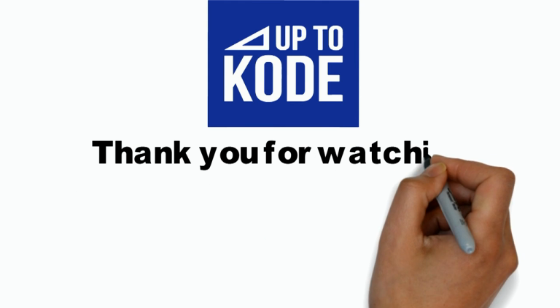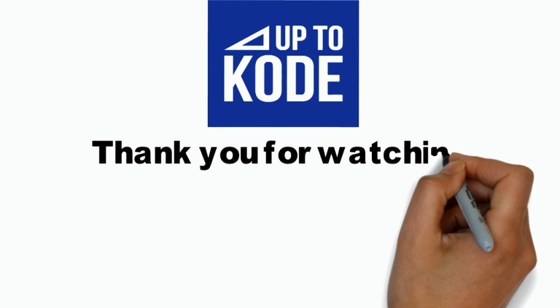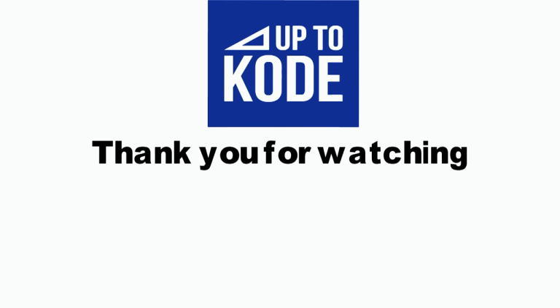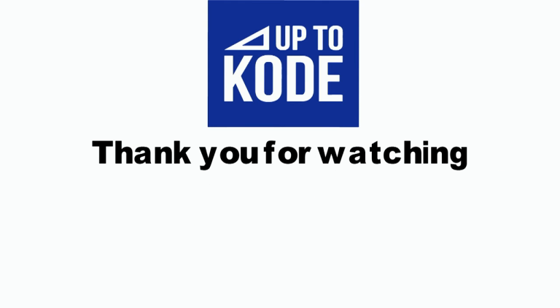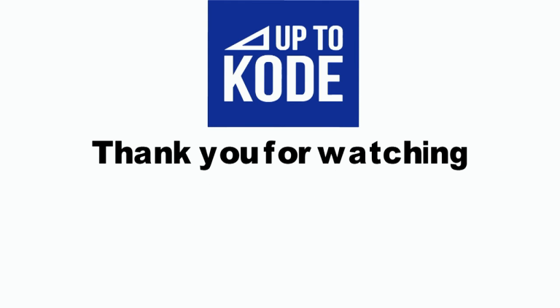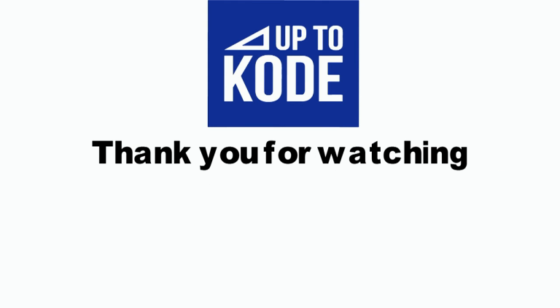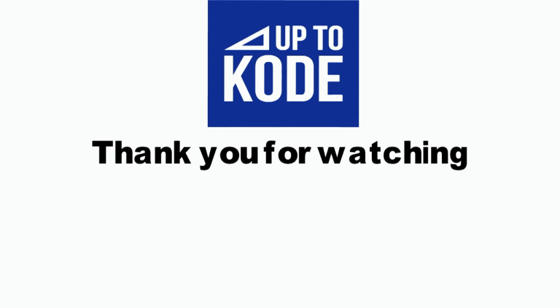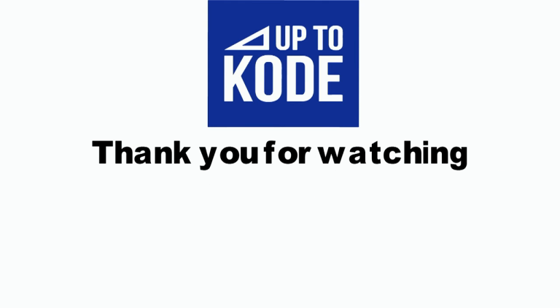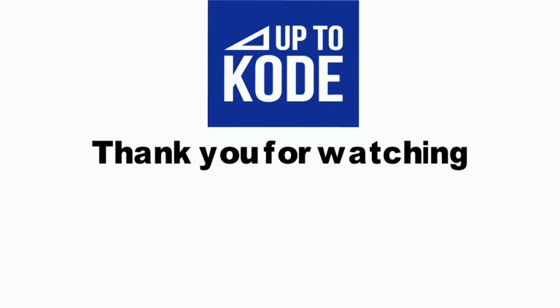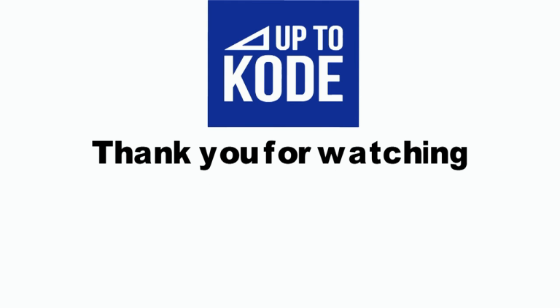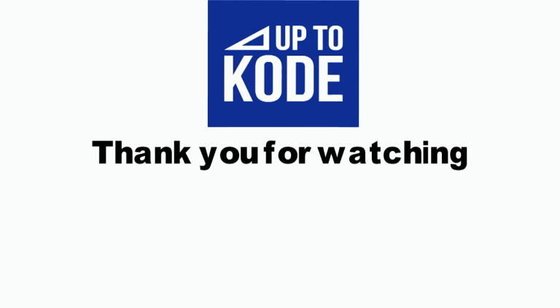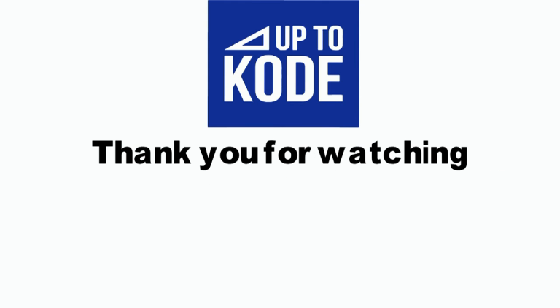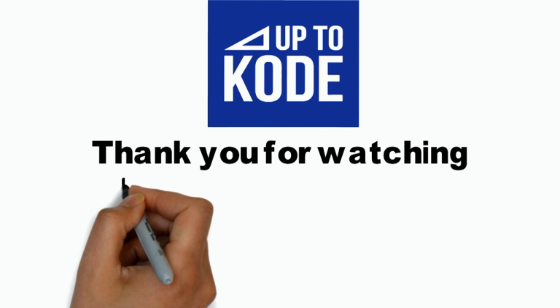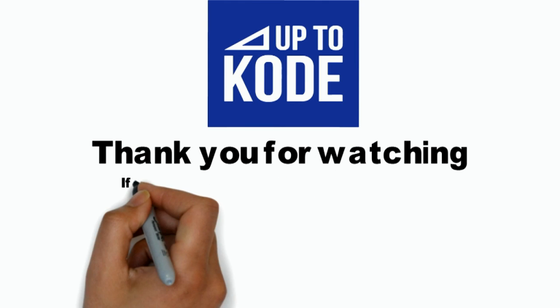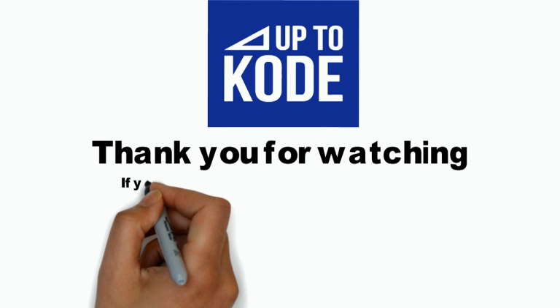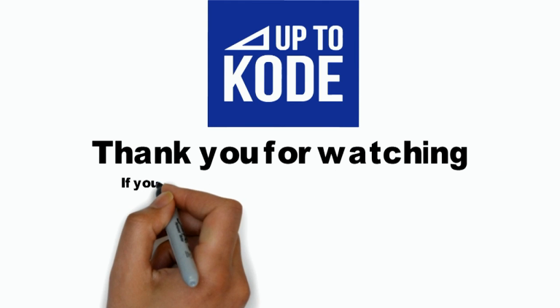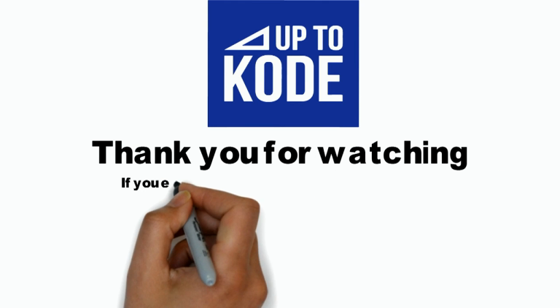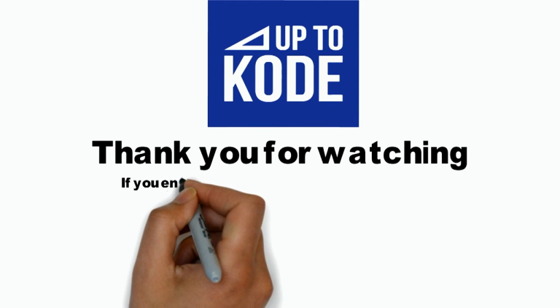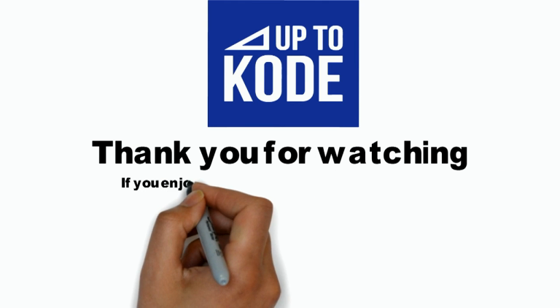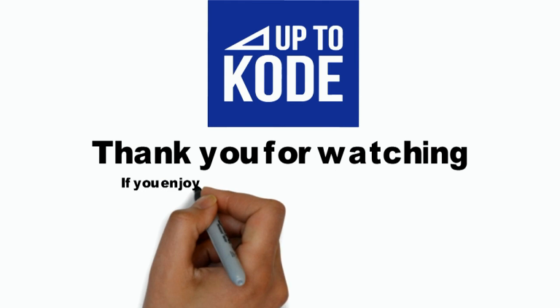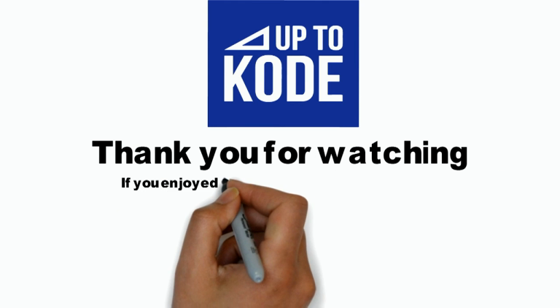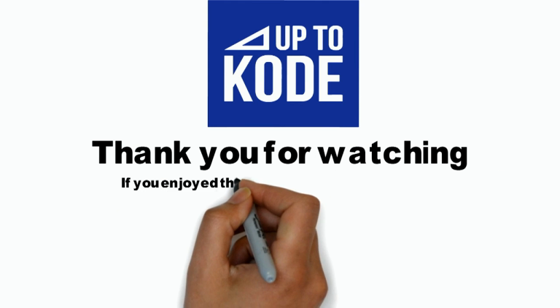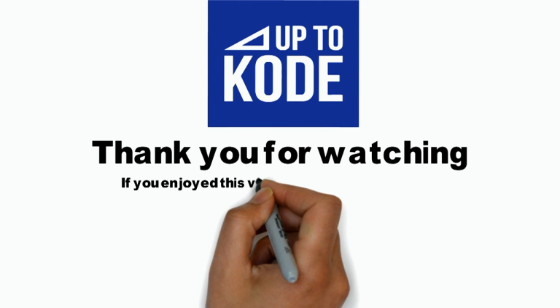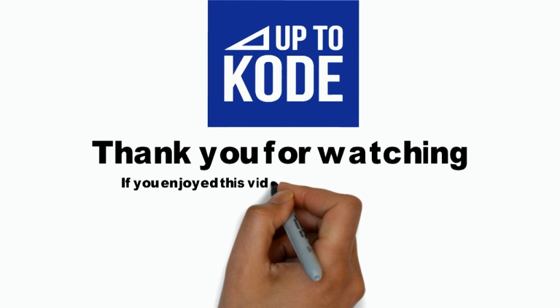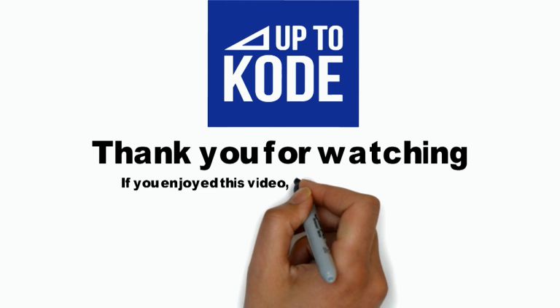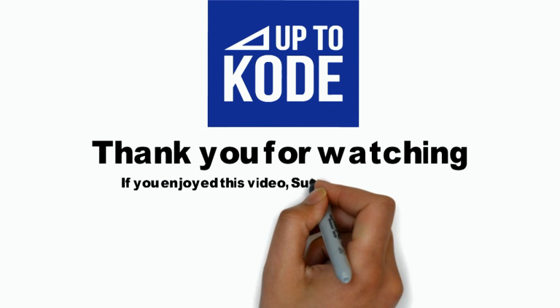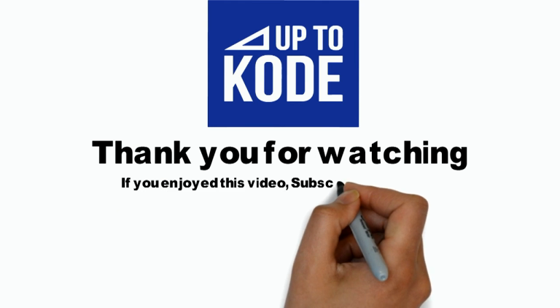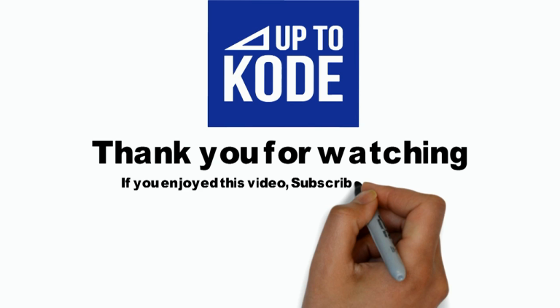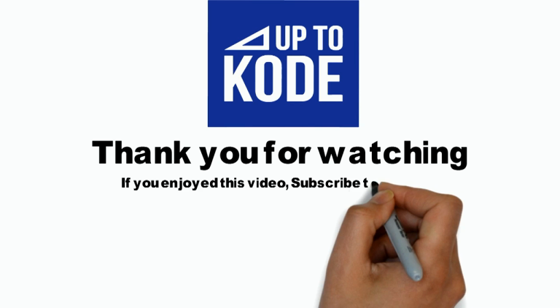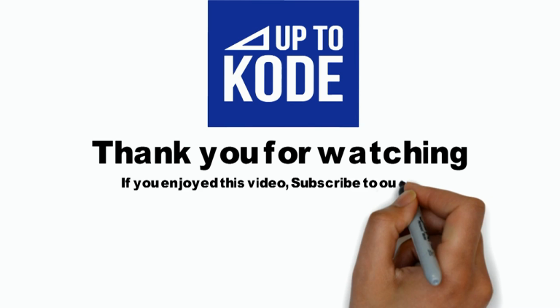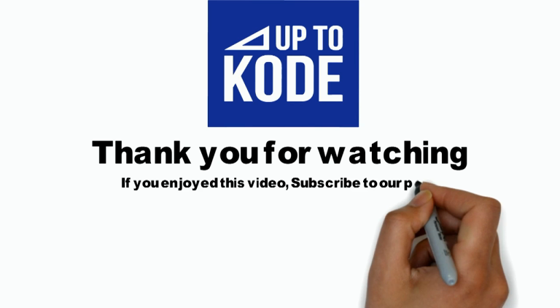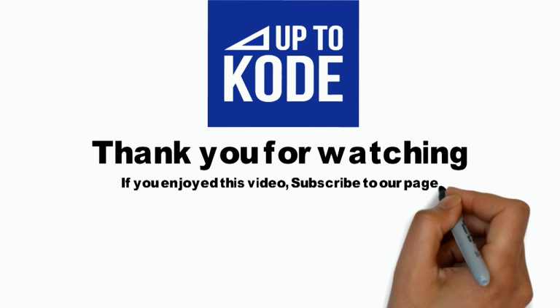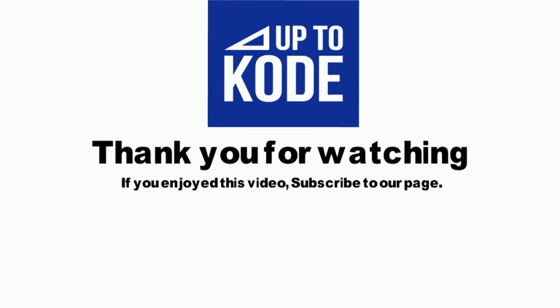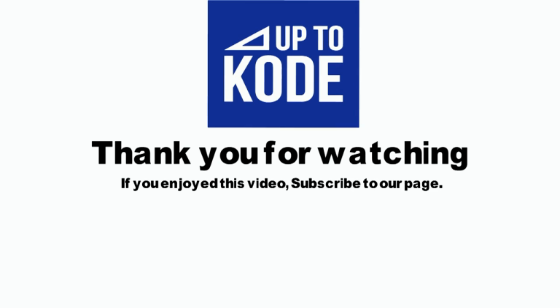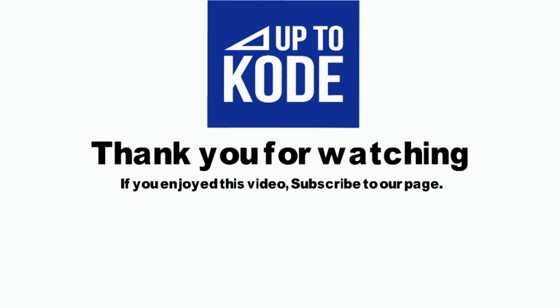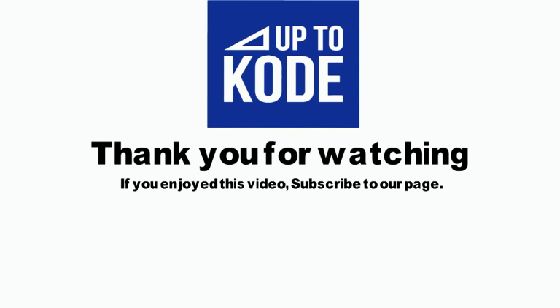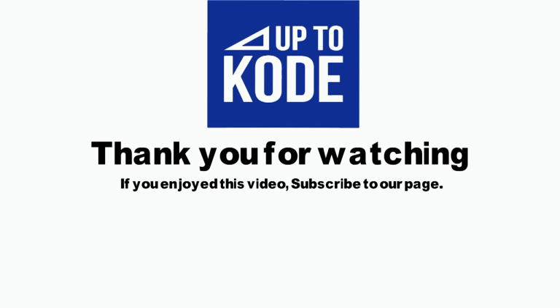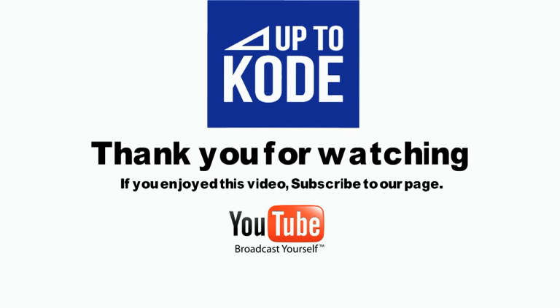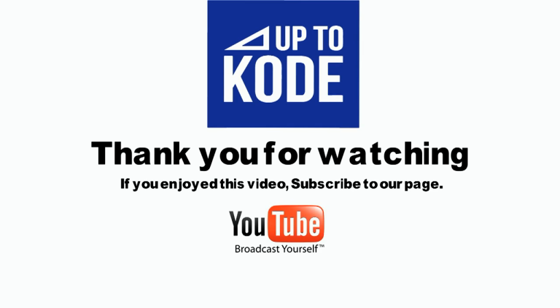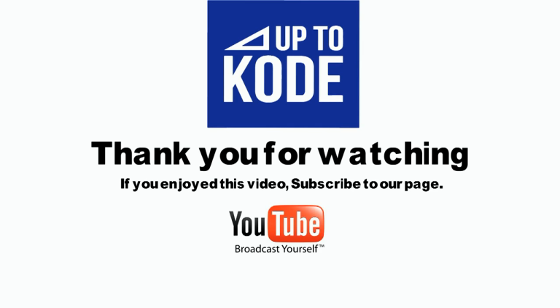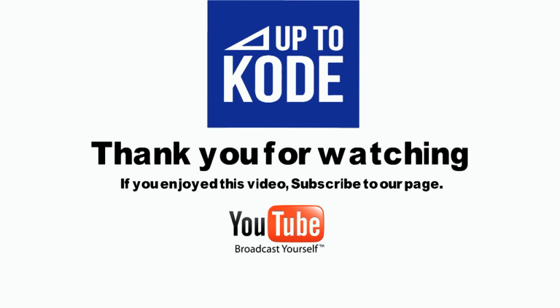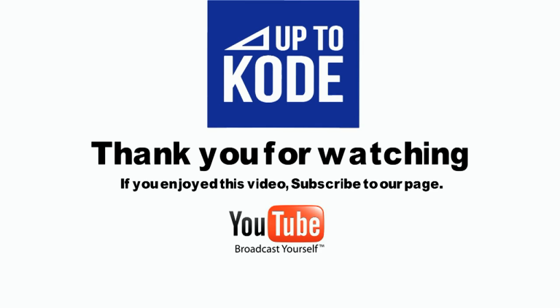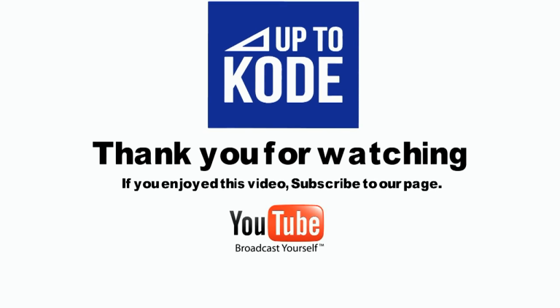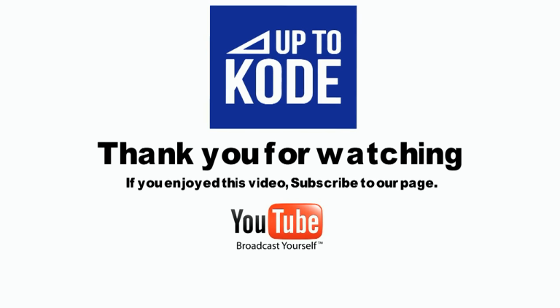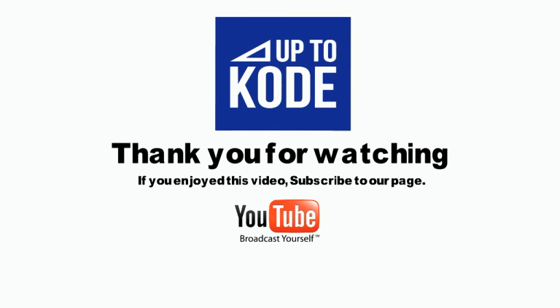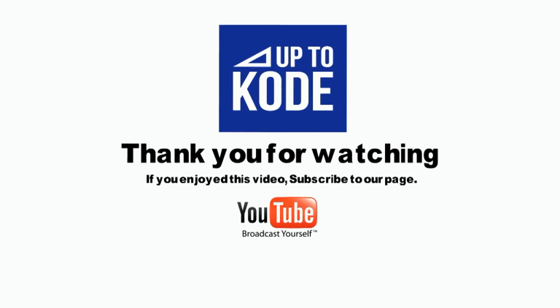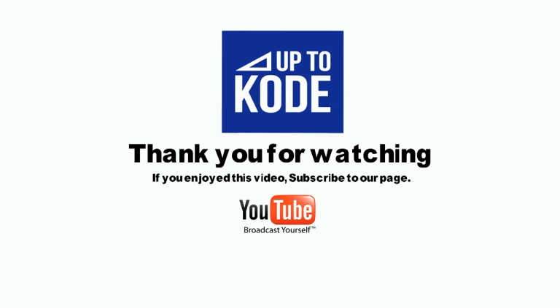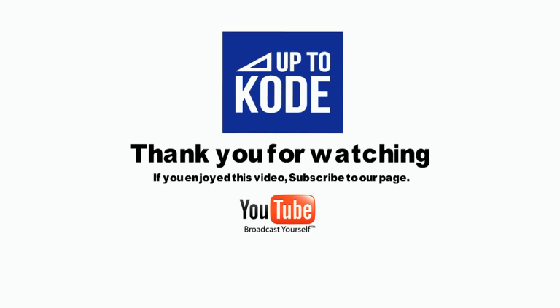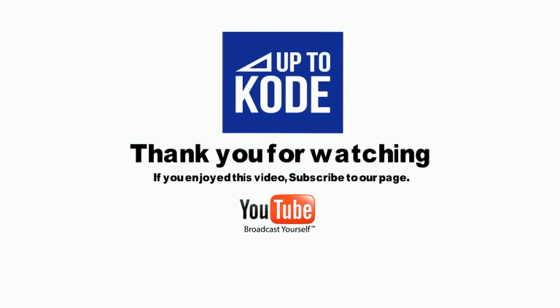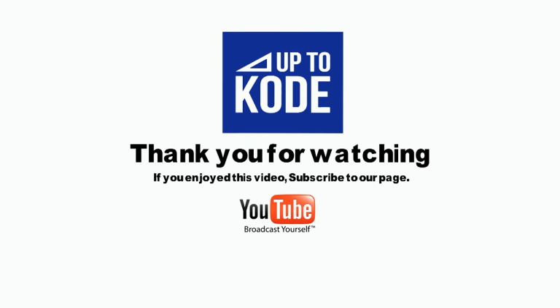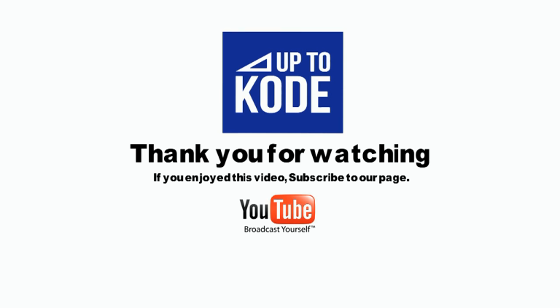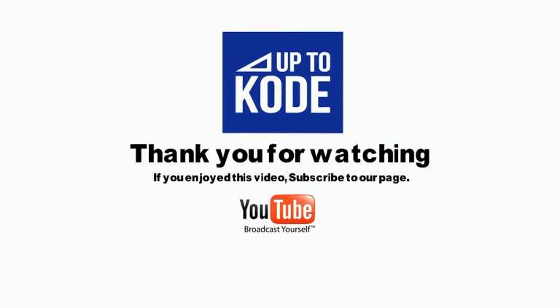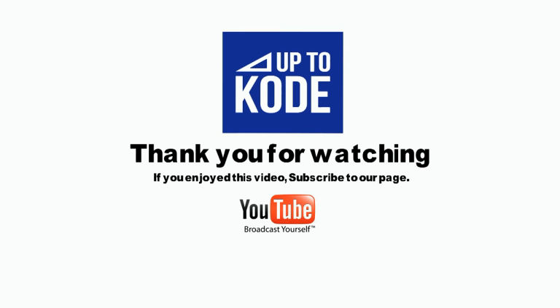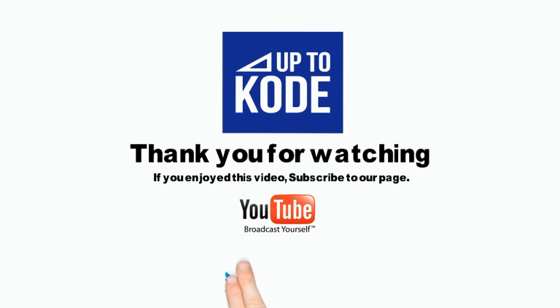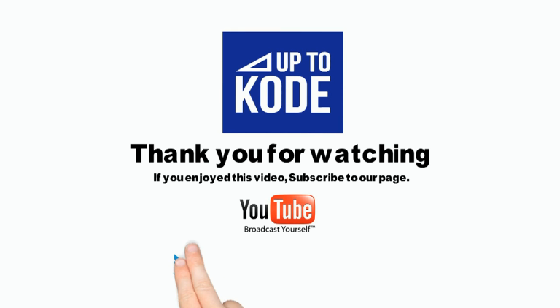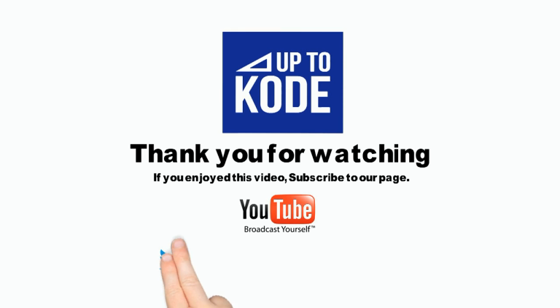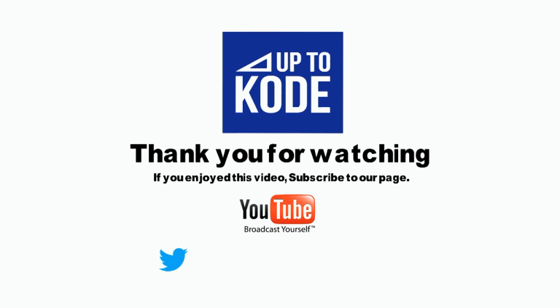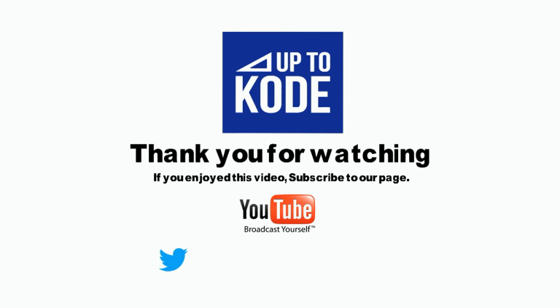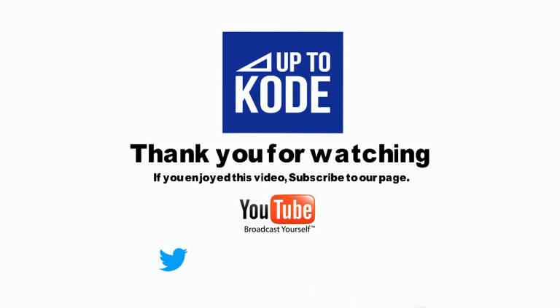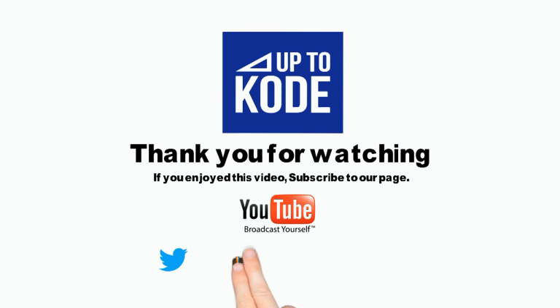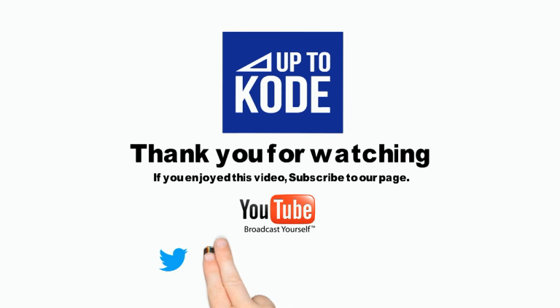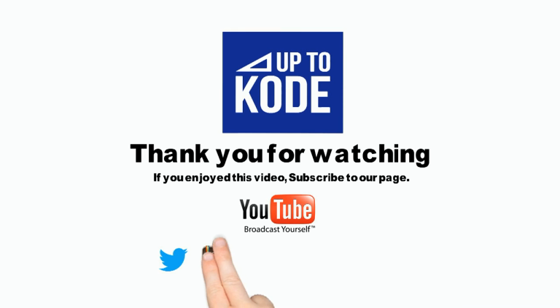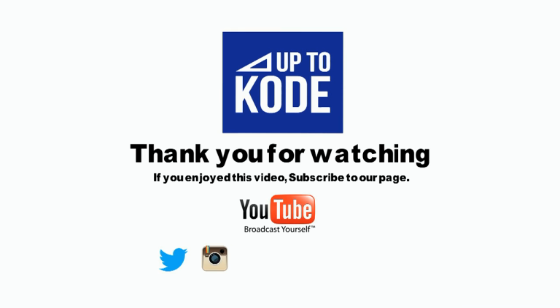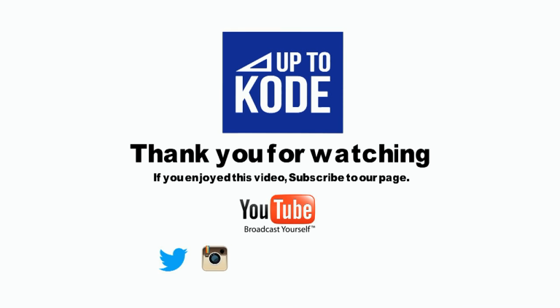Thanks for watching. If you enjoyed the video, please subscribe to our YouTube channel or check us out on some of the following.